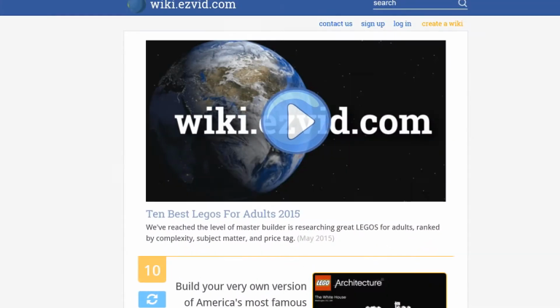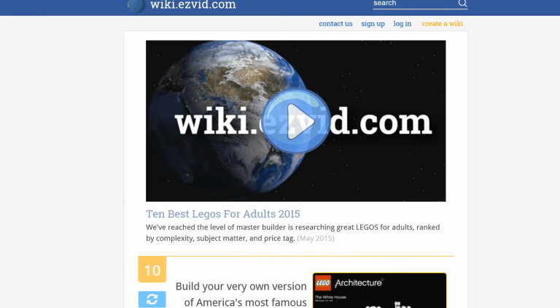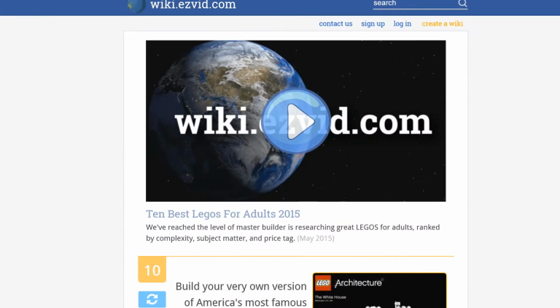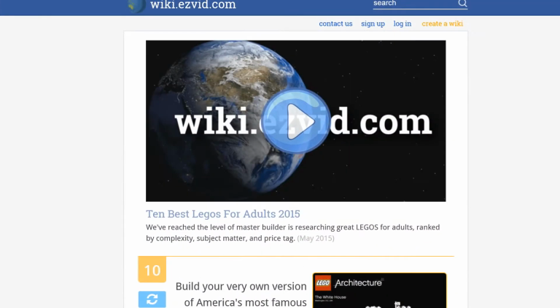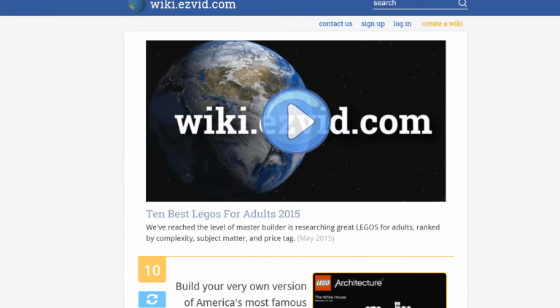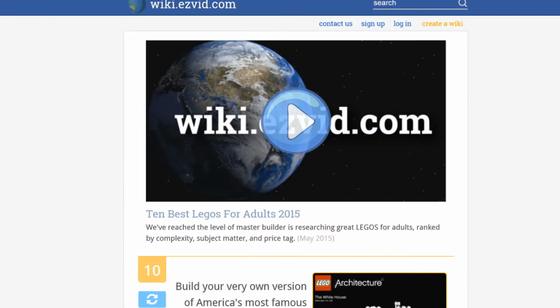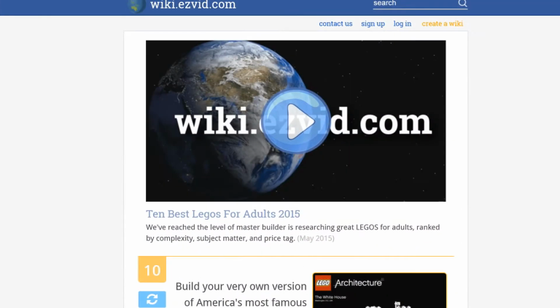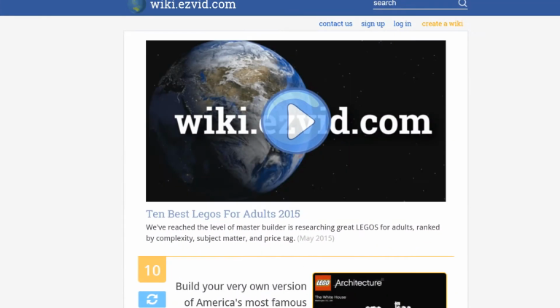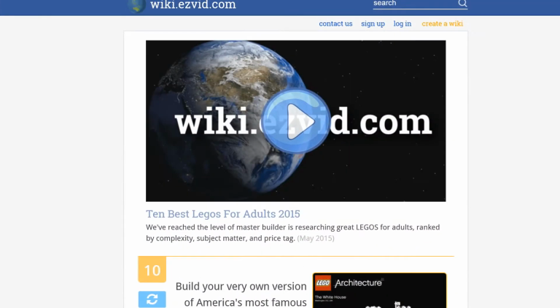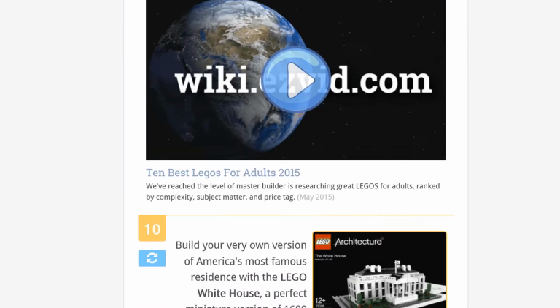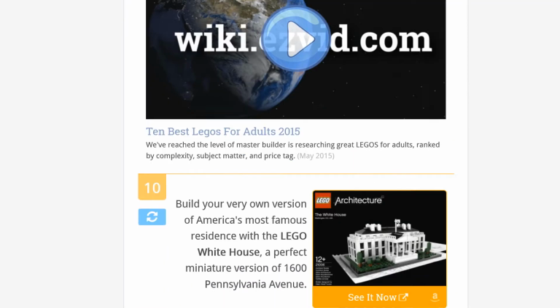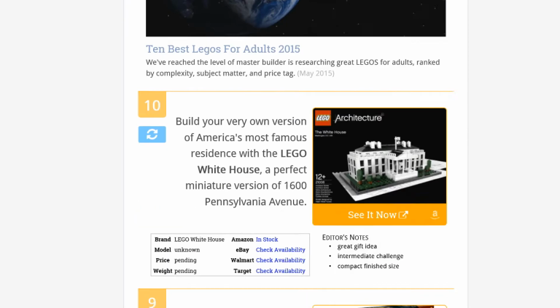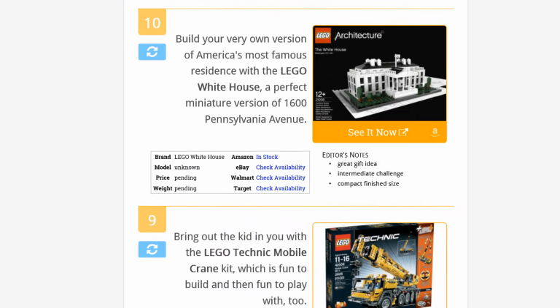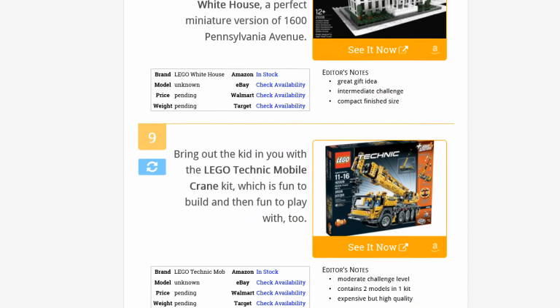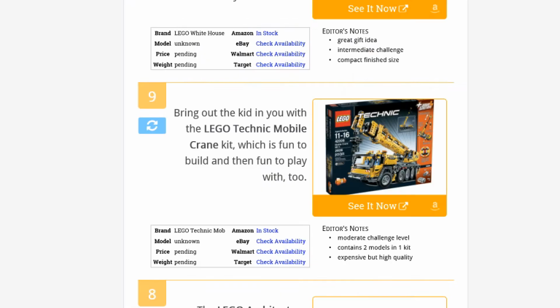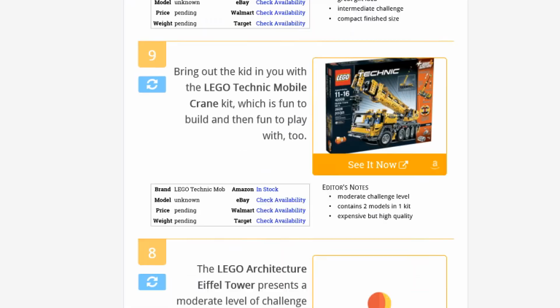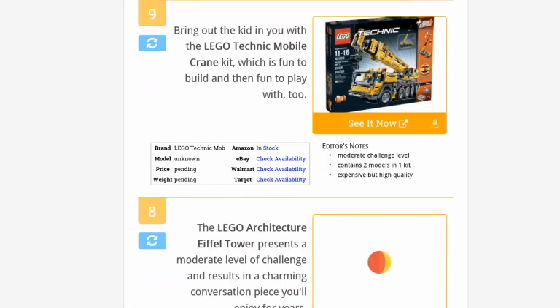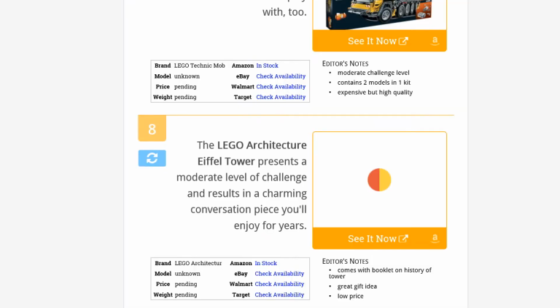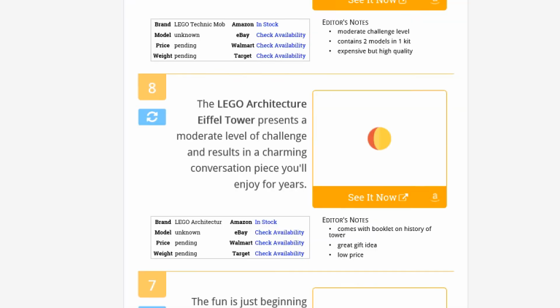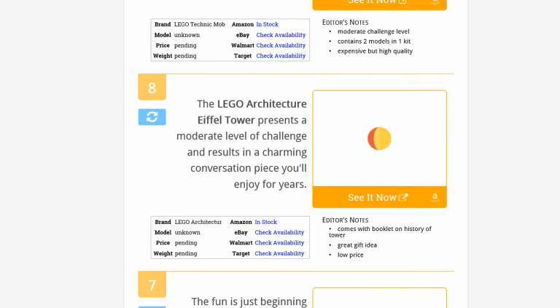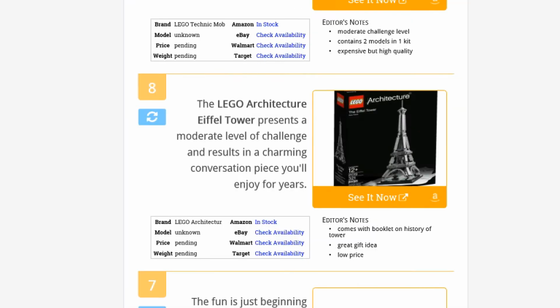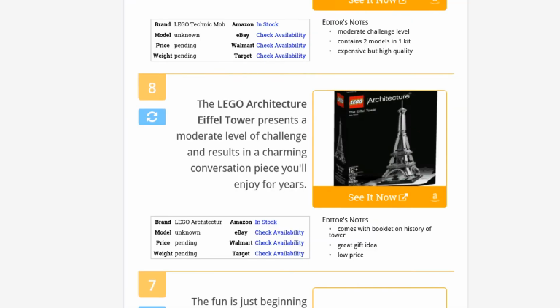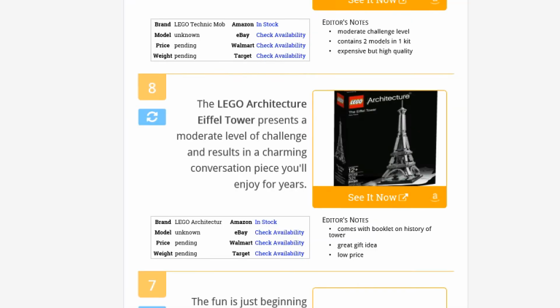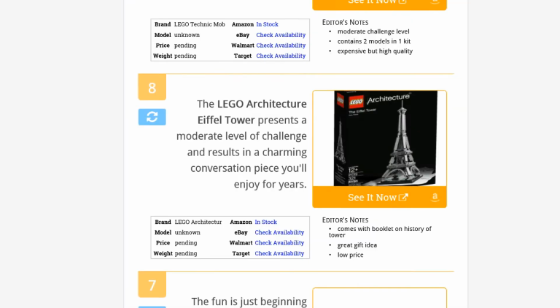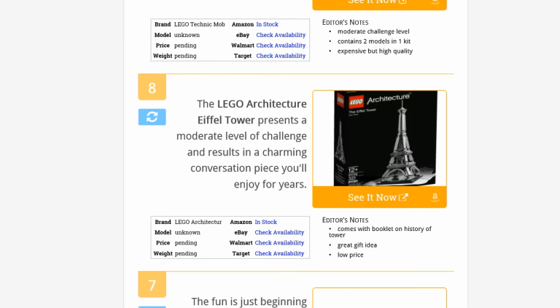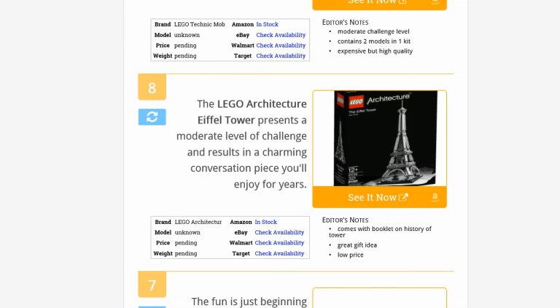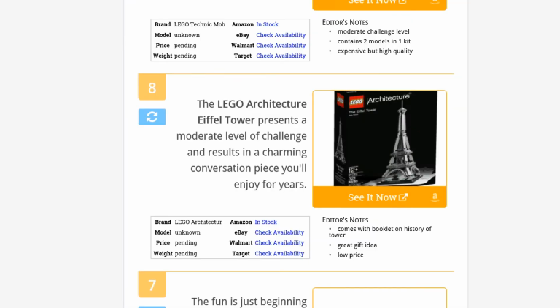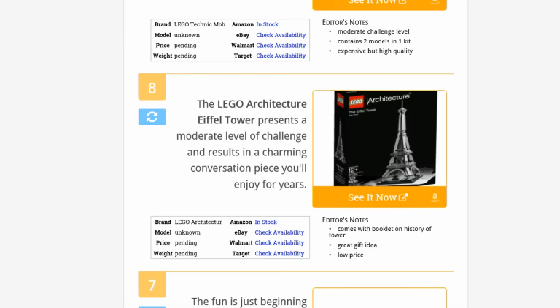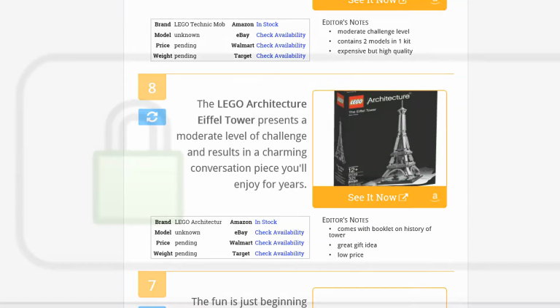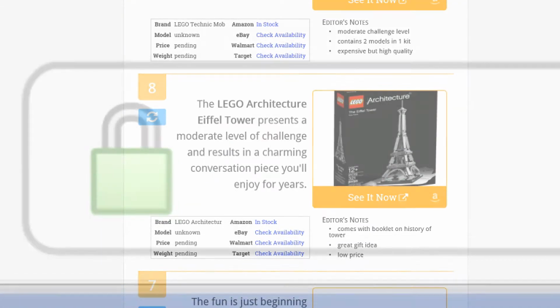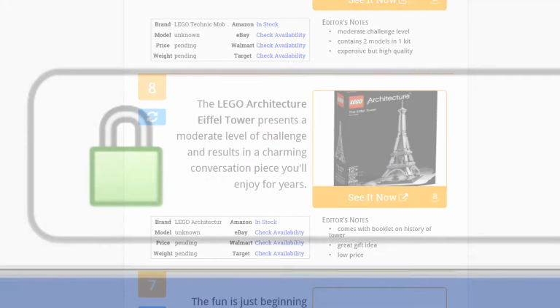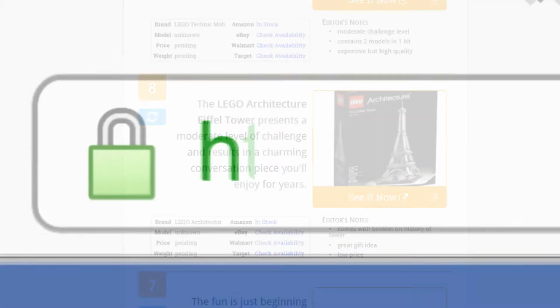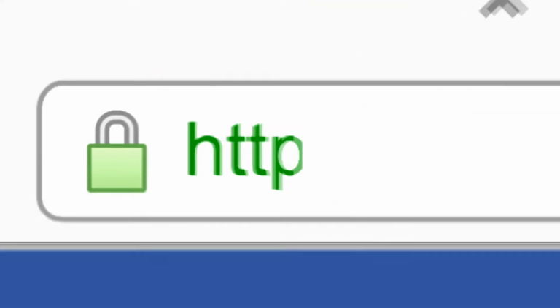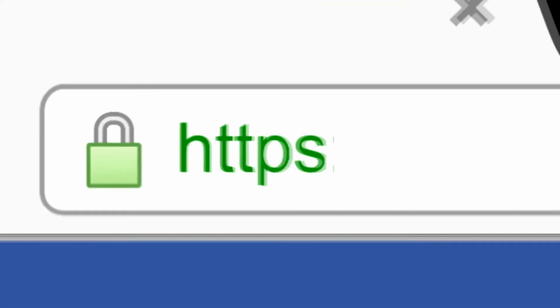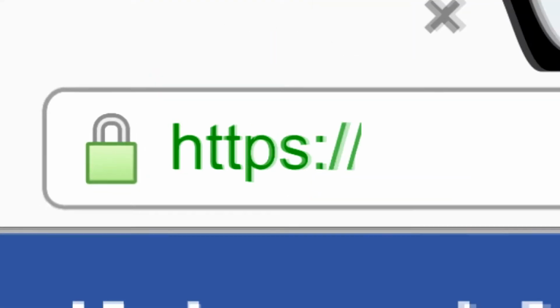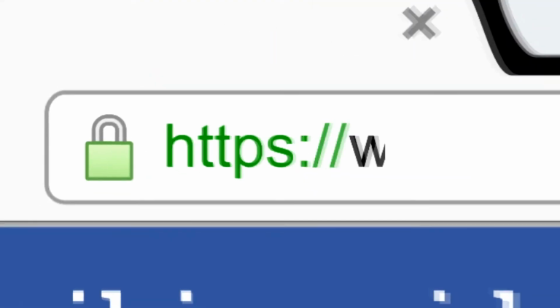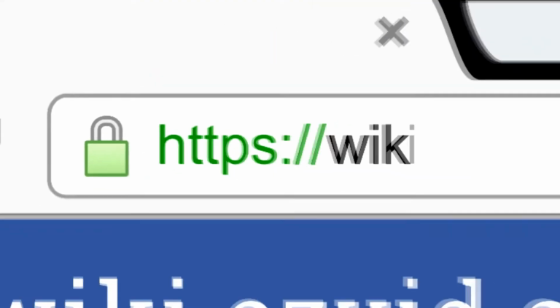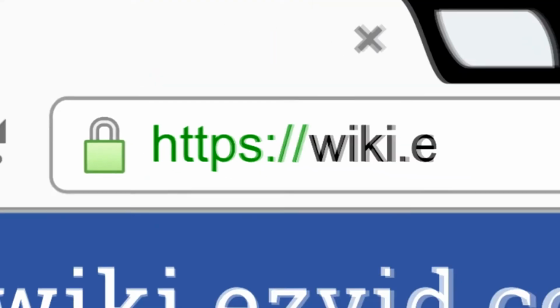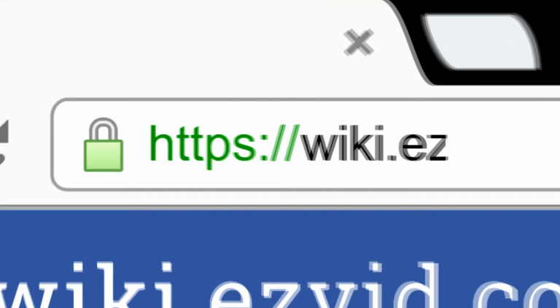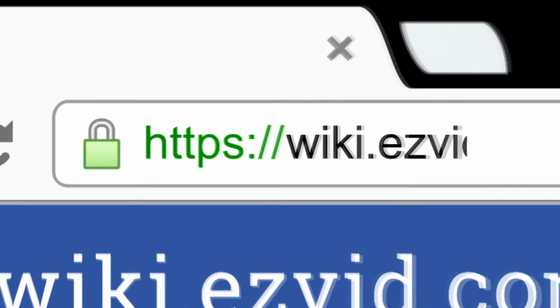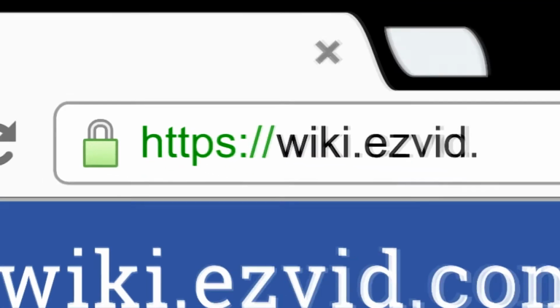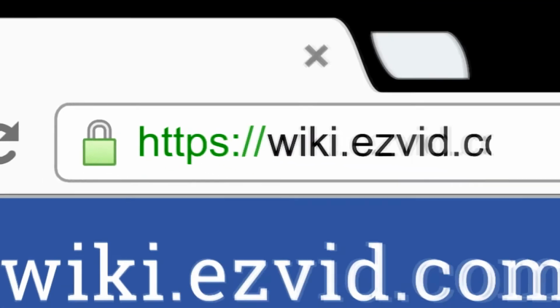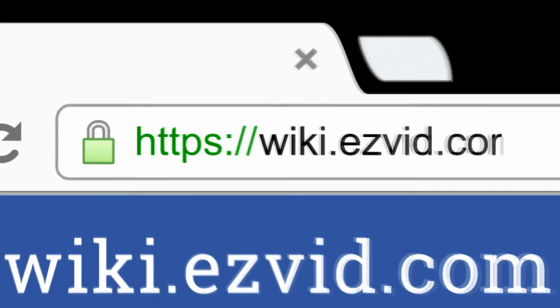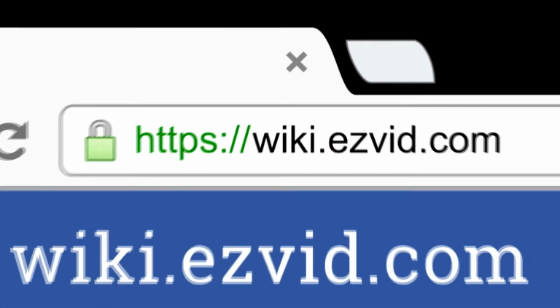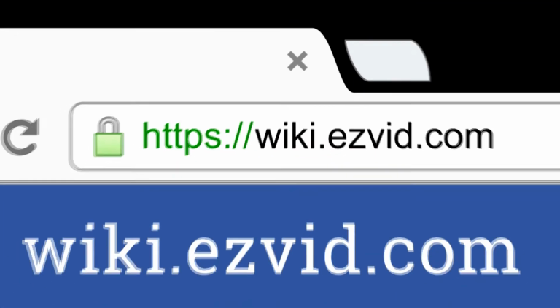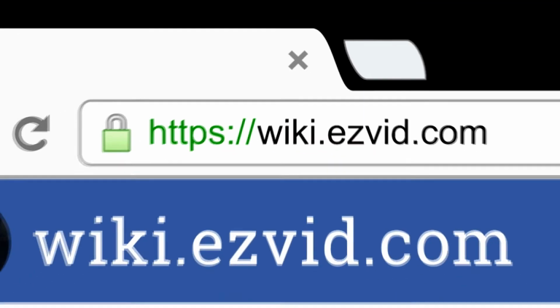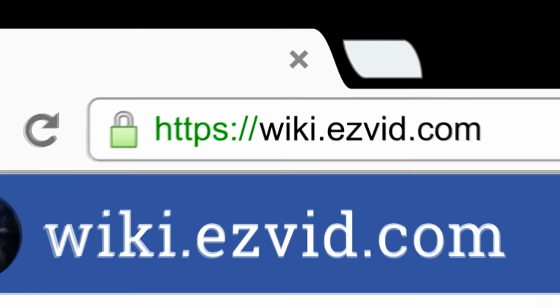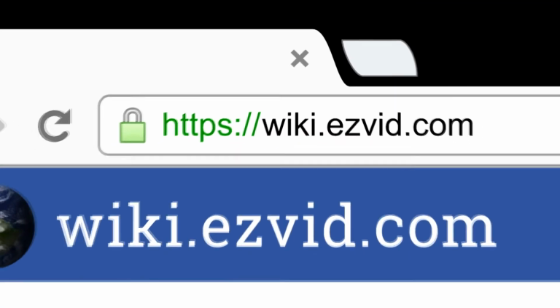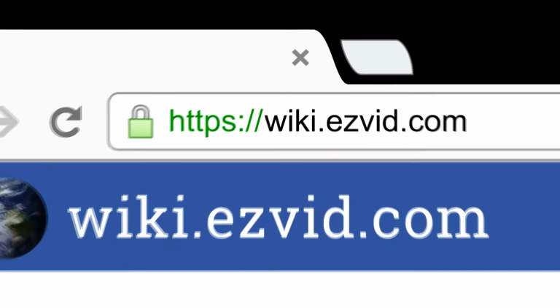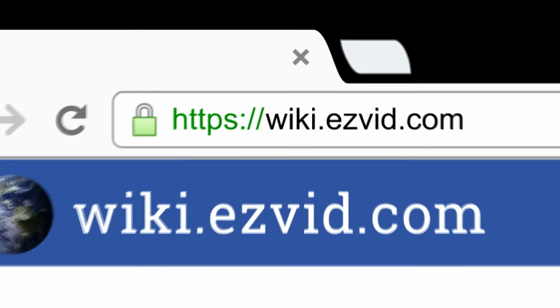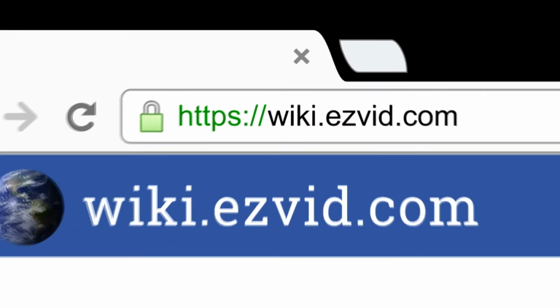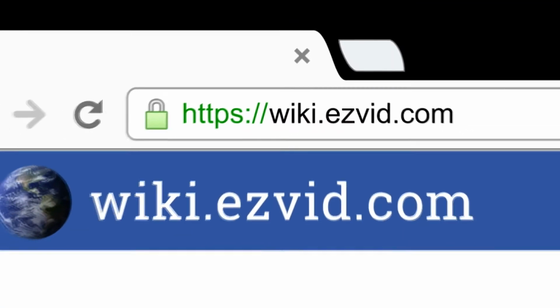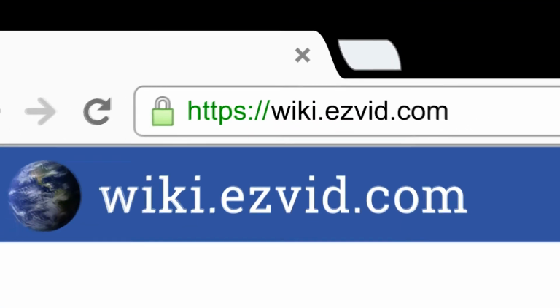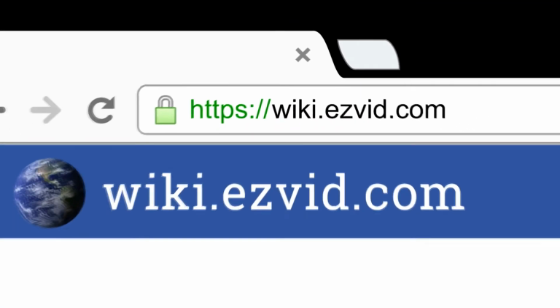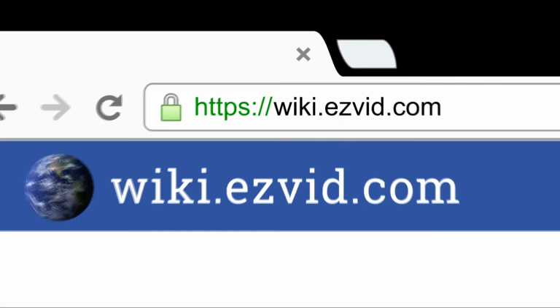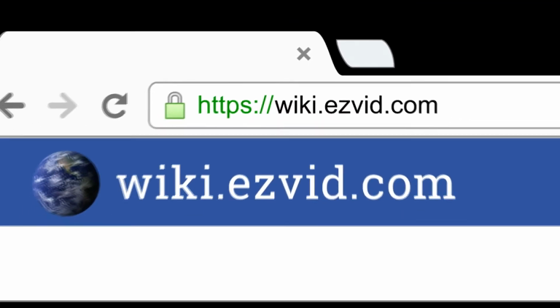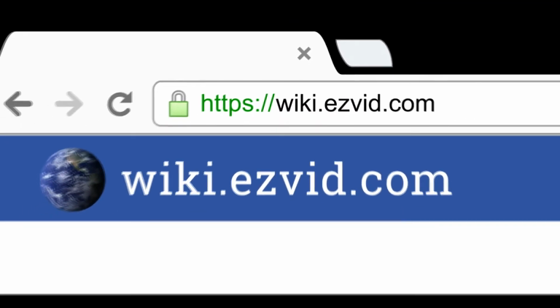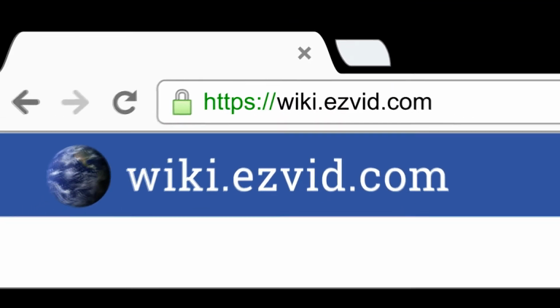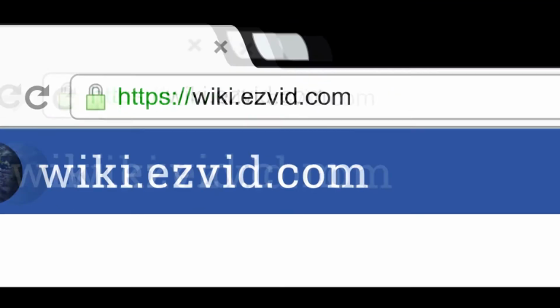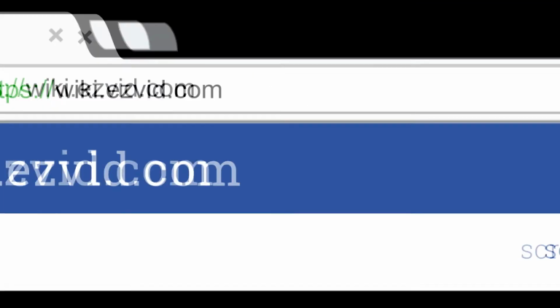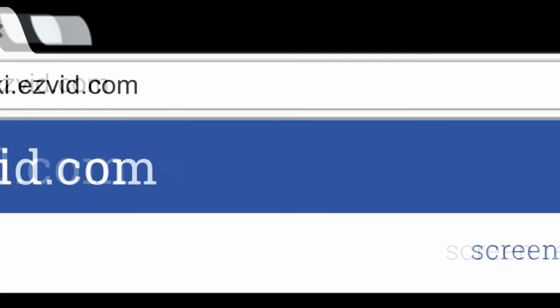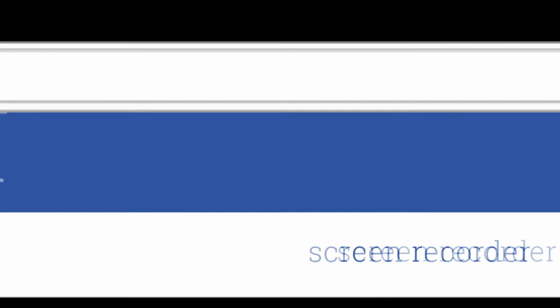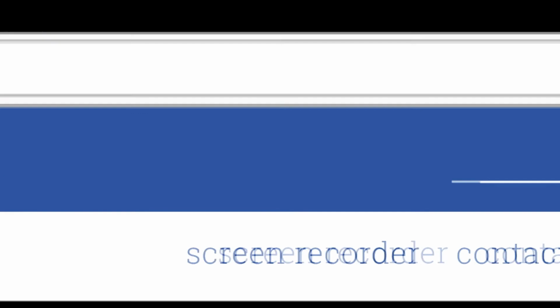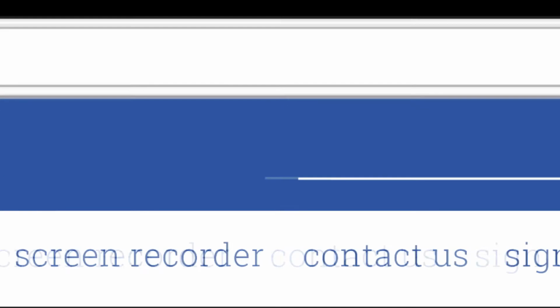To see all this stuff, go to wiki.easyvid.com and search for Legos for adults, or click beneath this video.